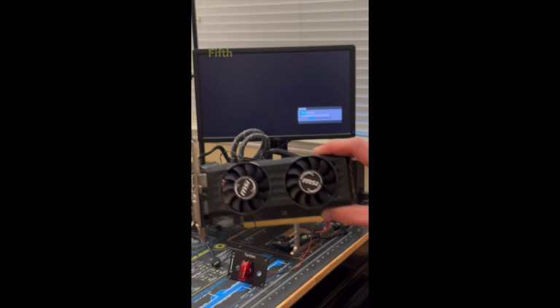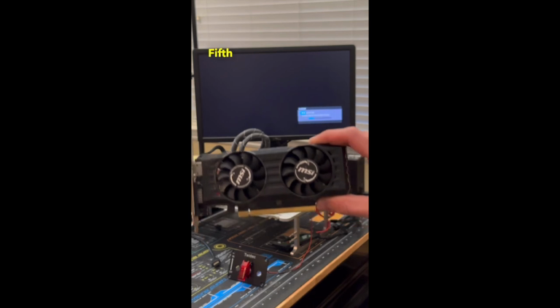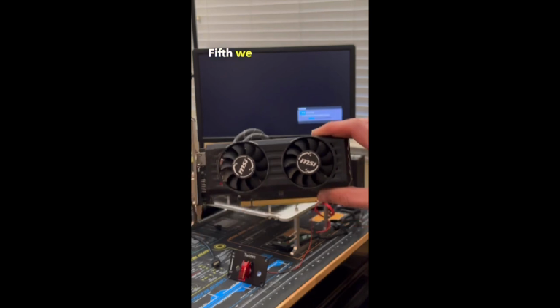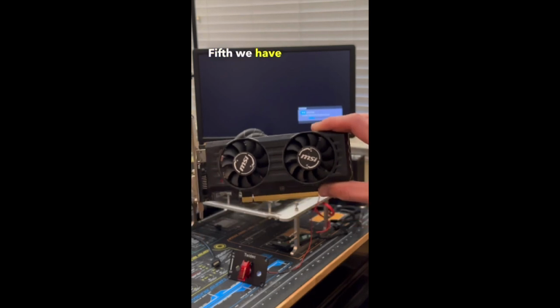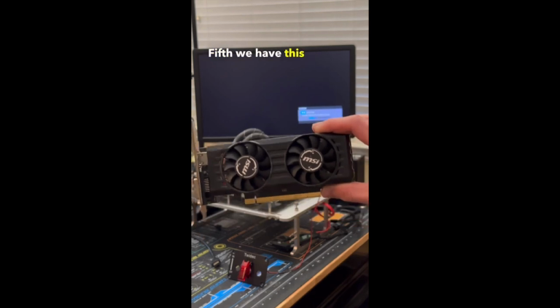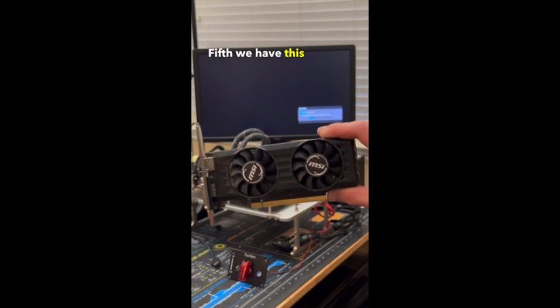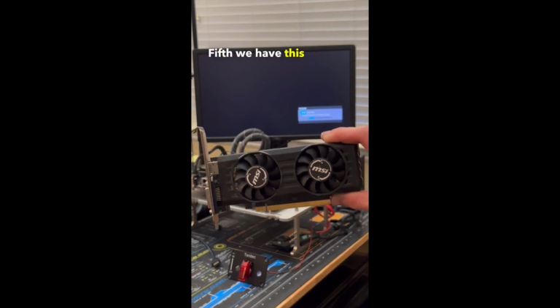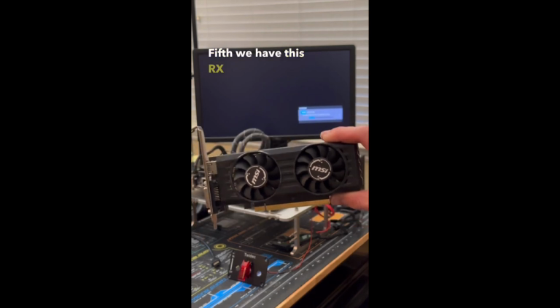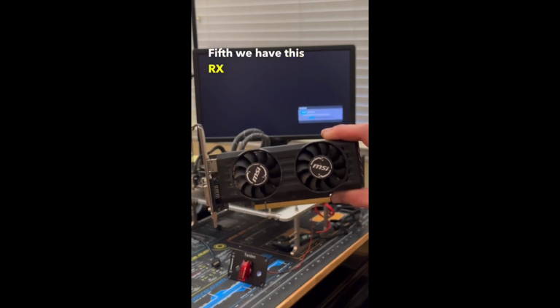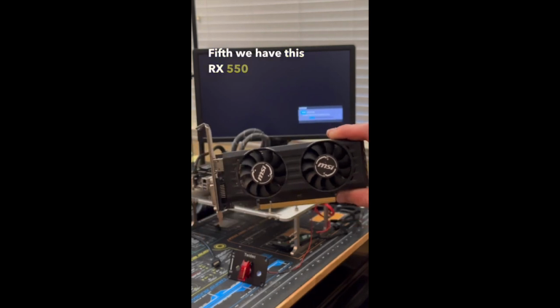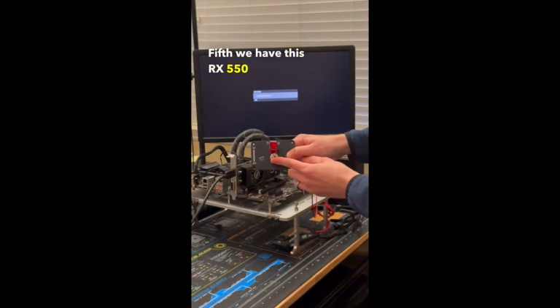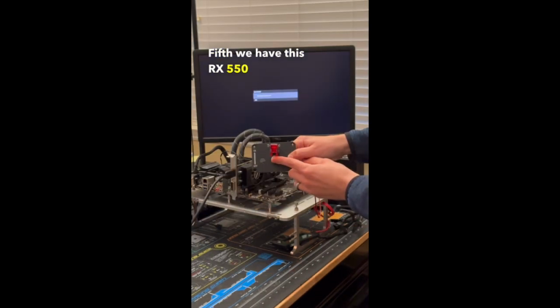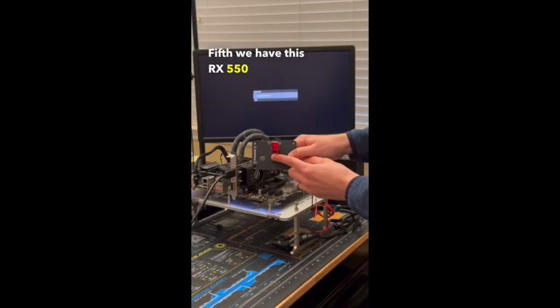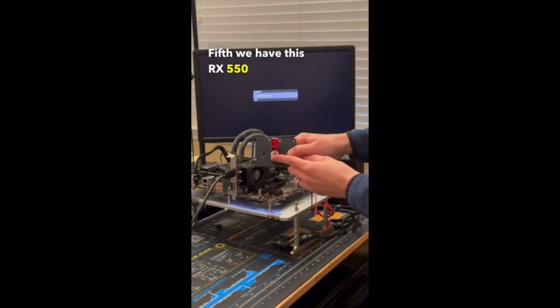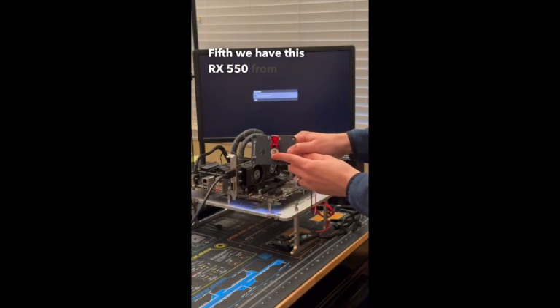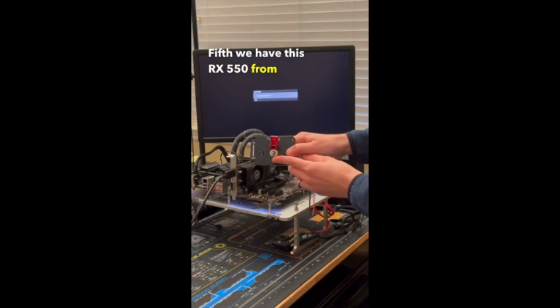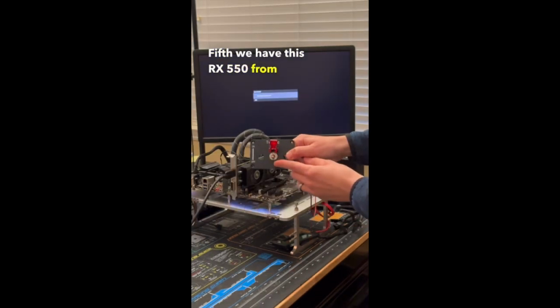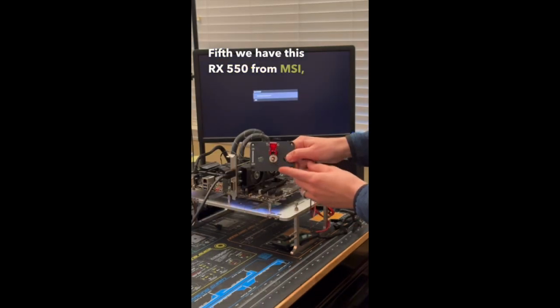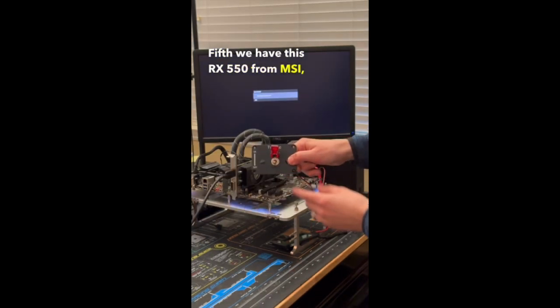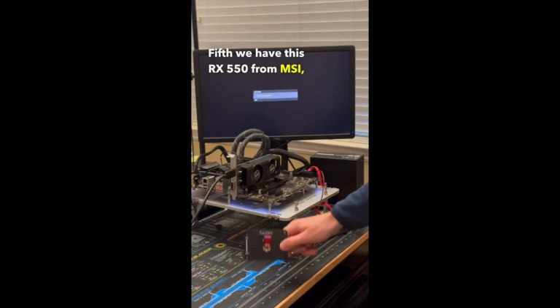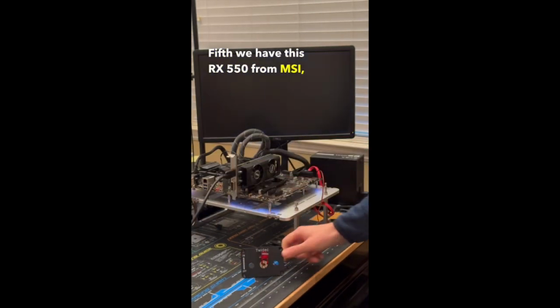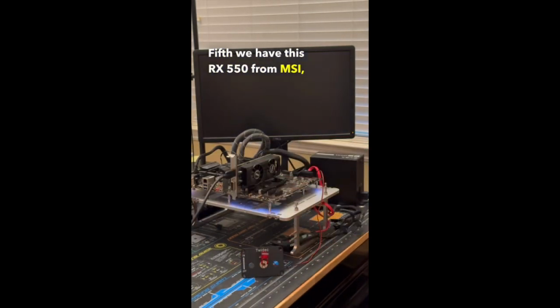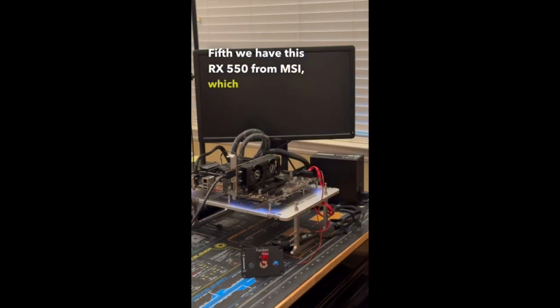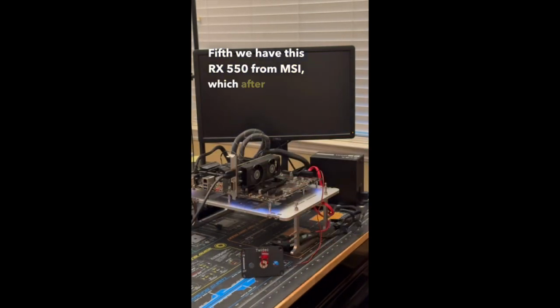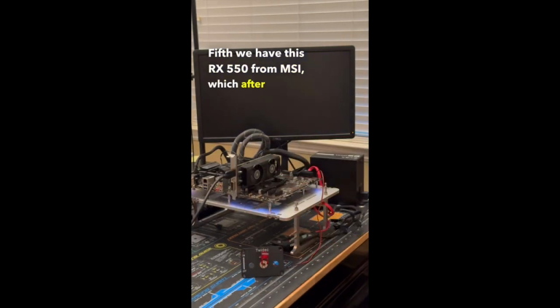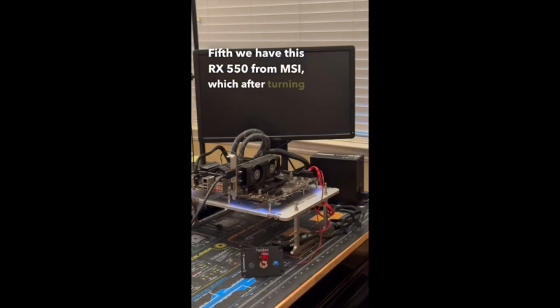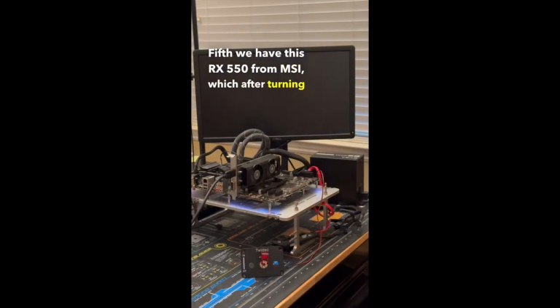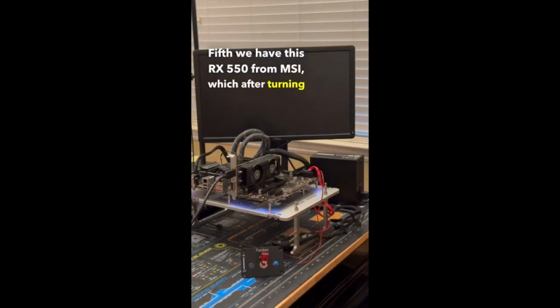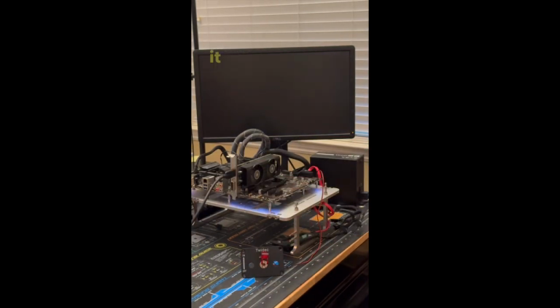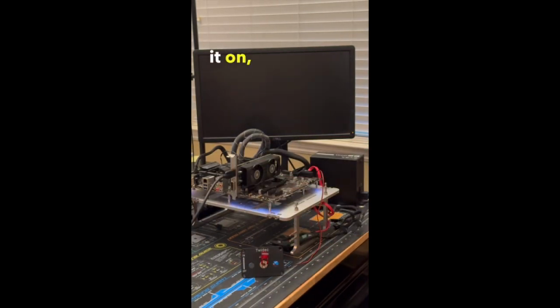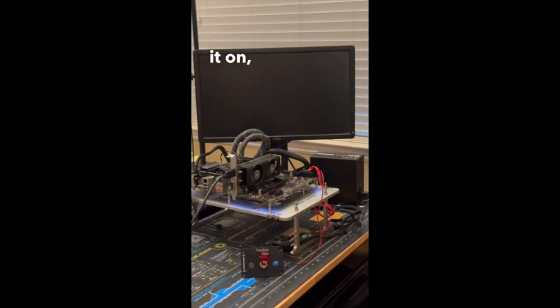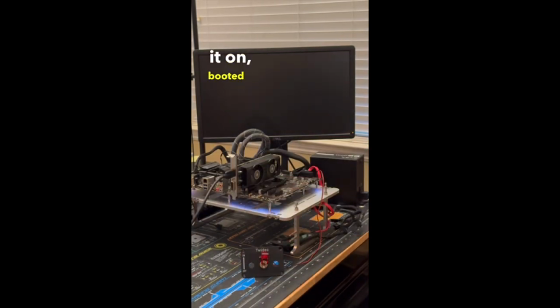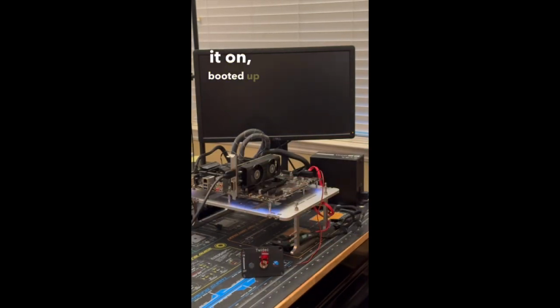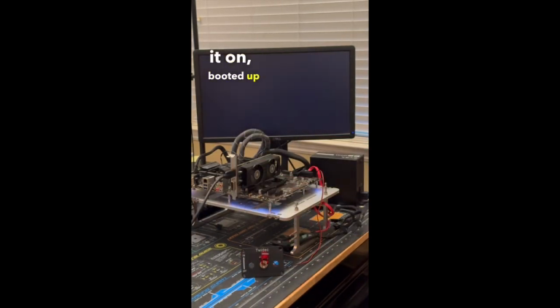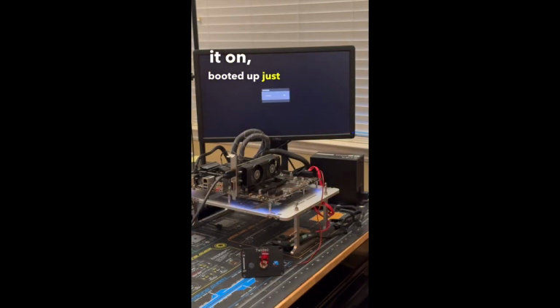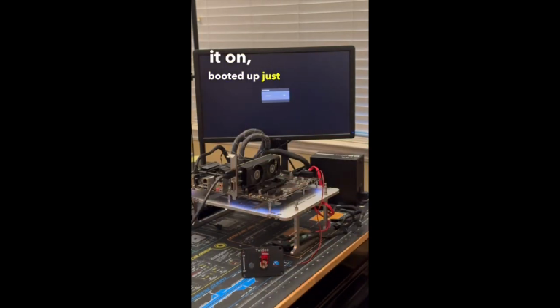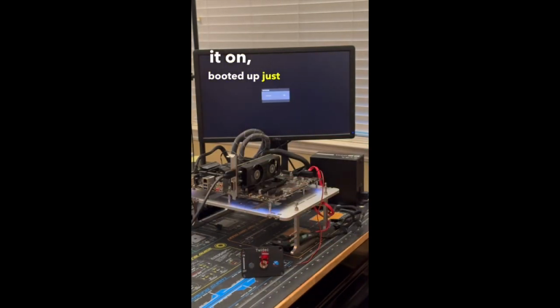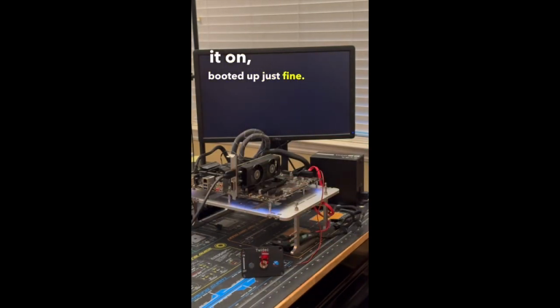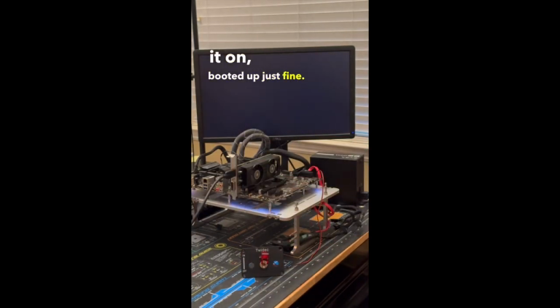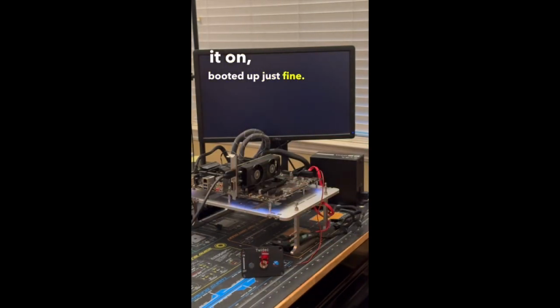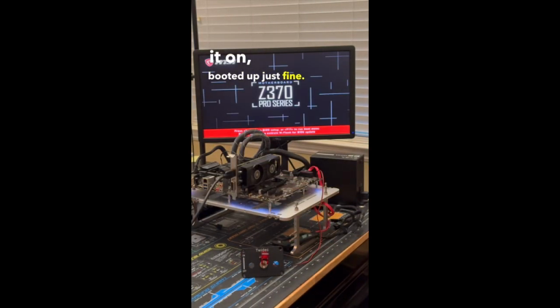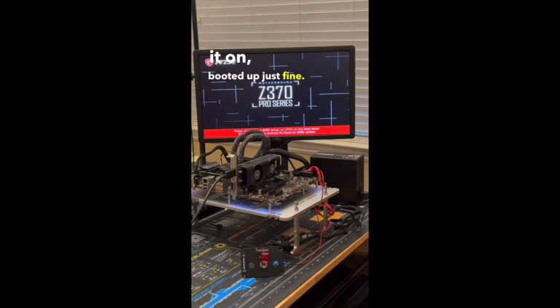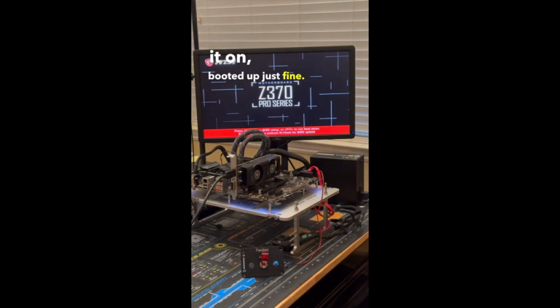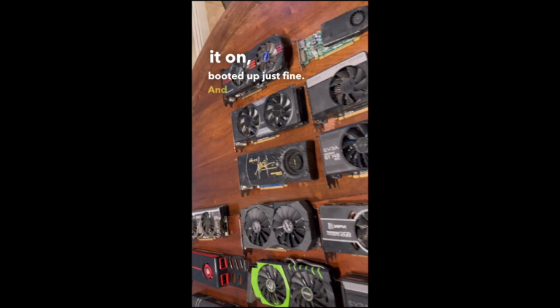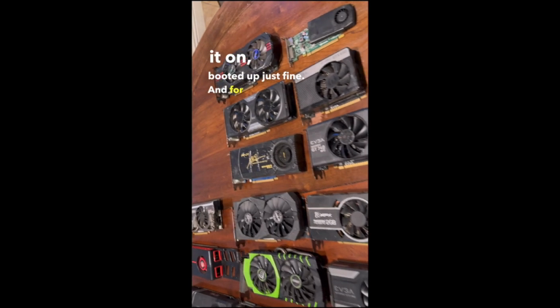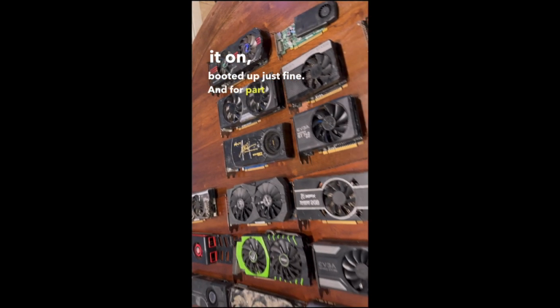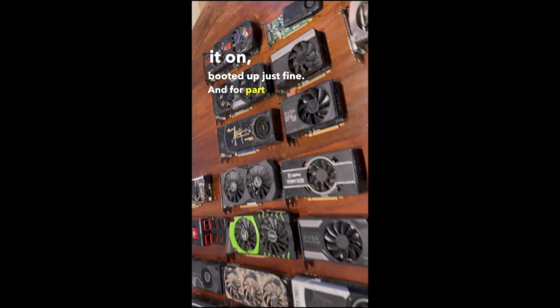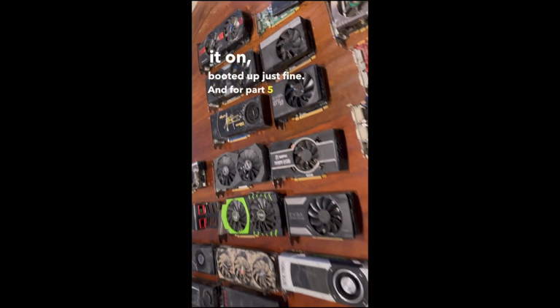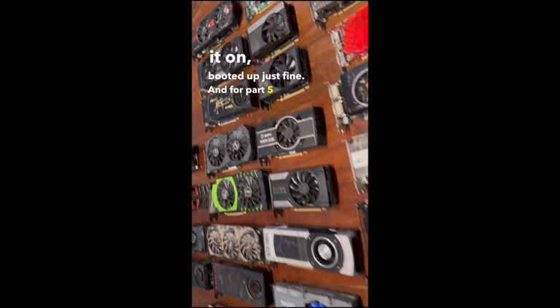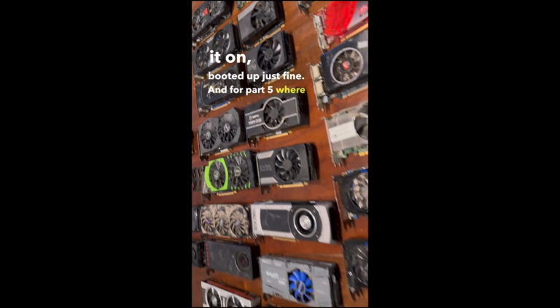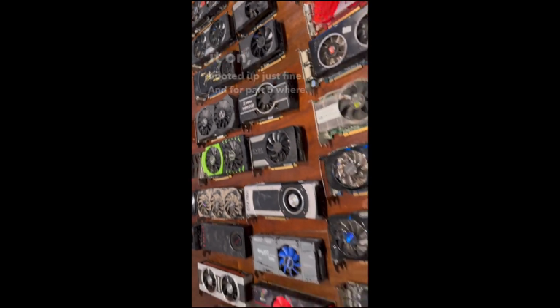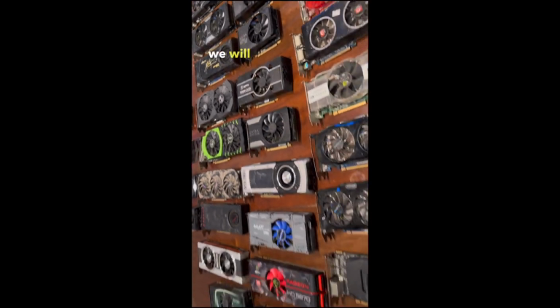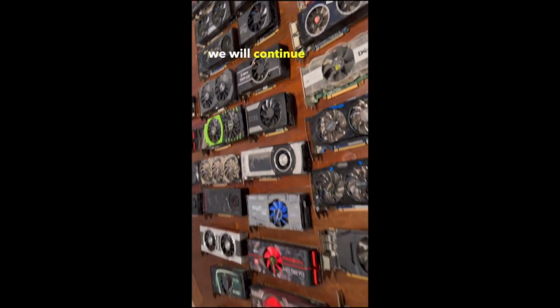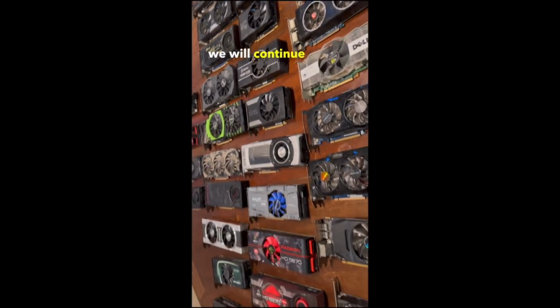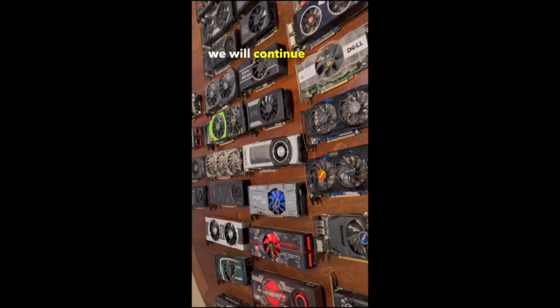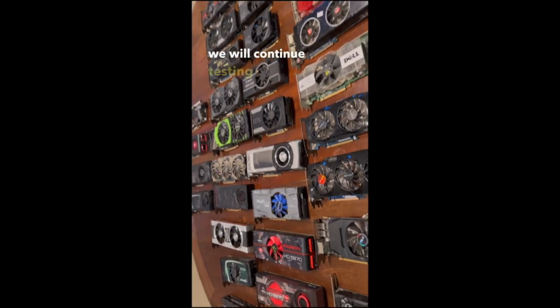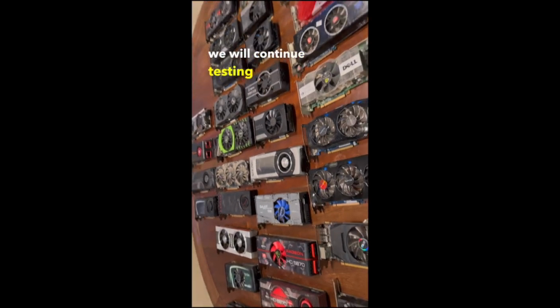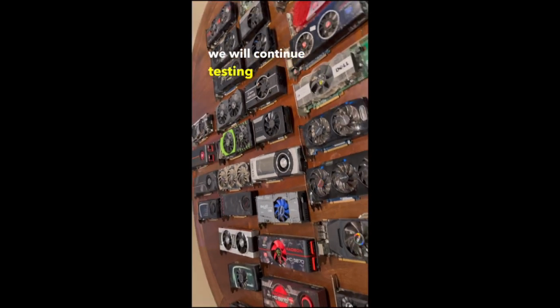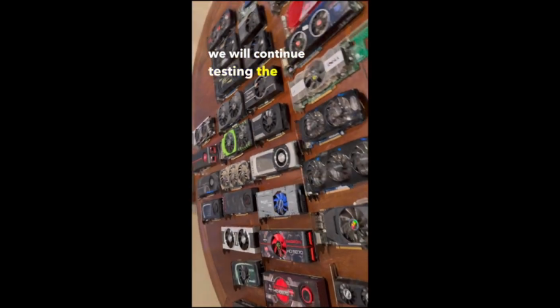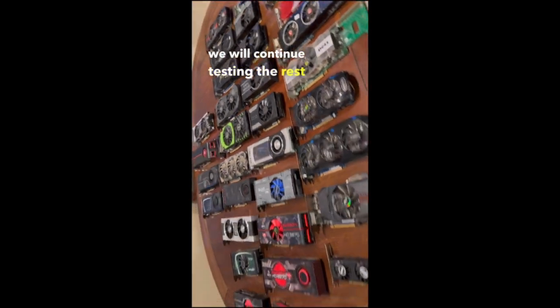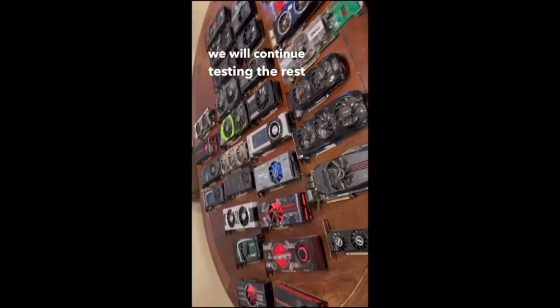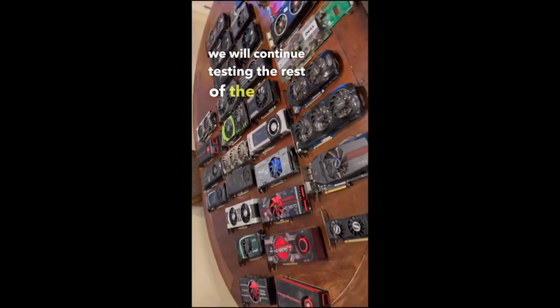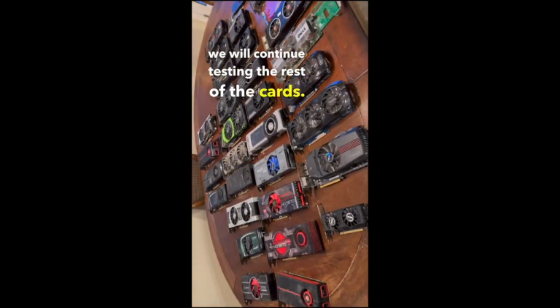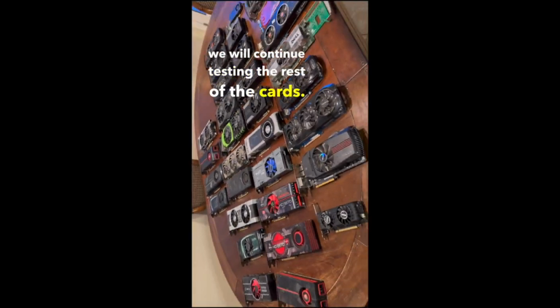Fifth we have this RX 550 from MSI, which after turning it on, booted up just fine.